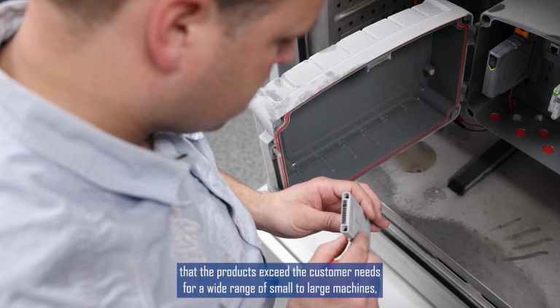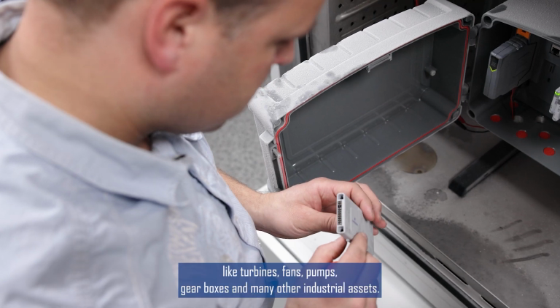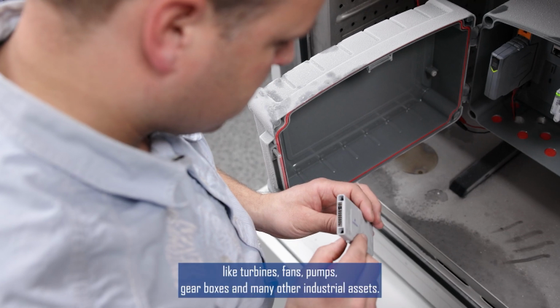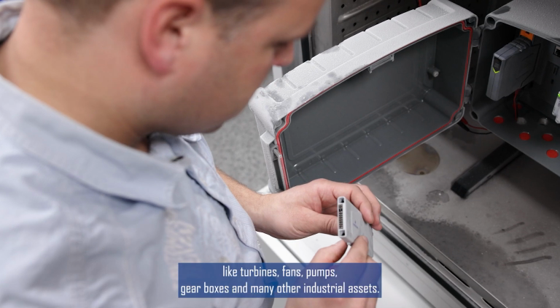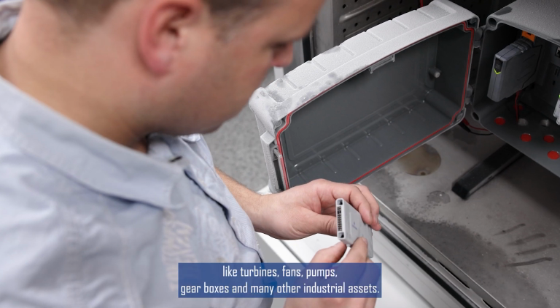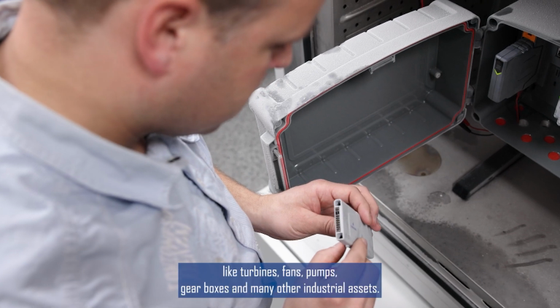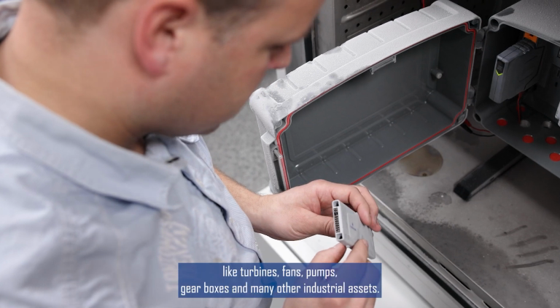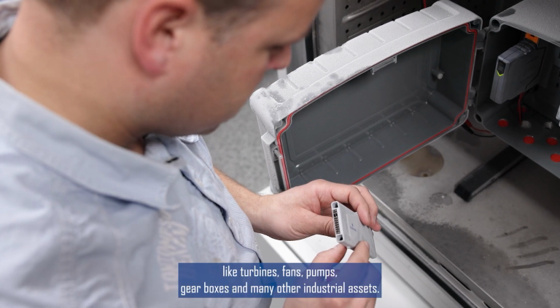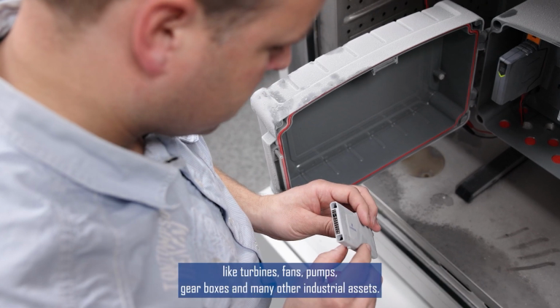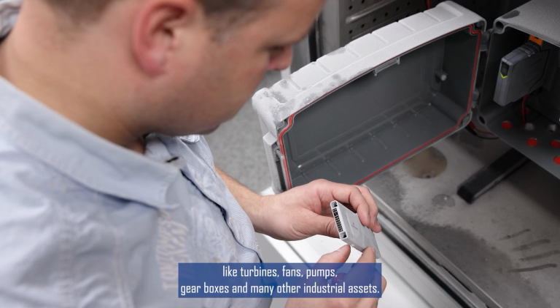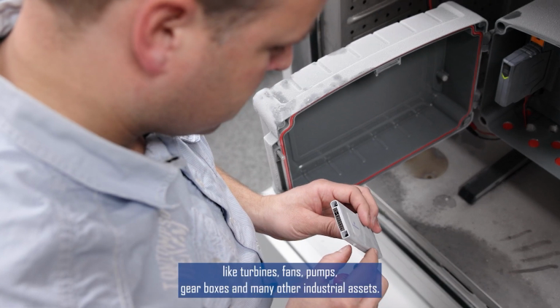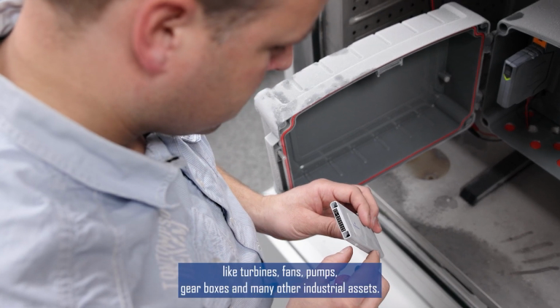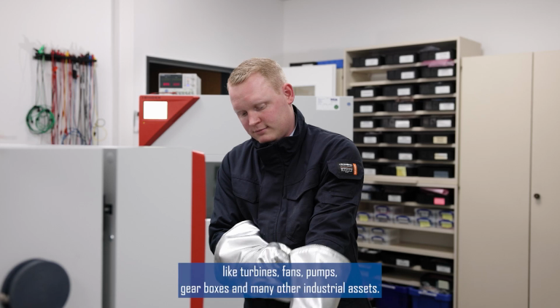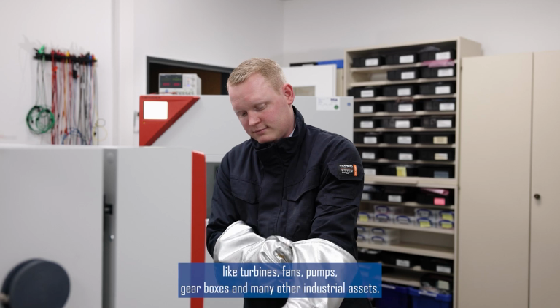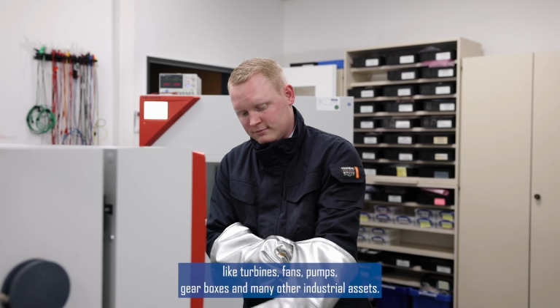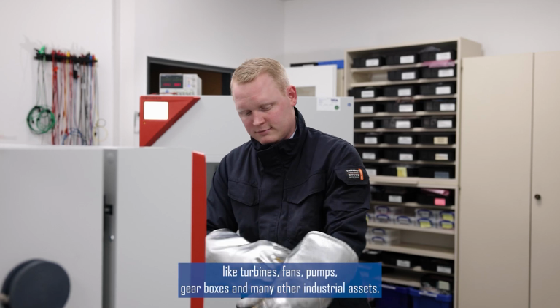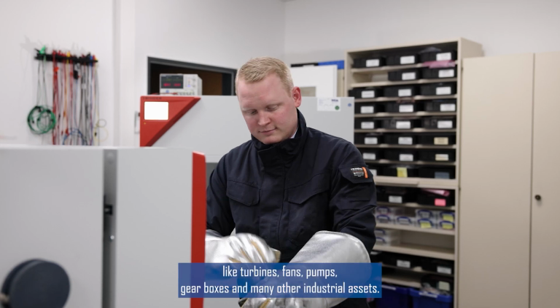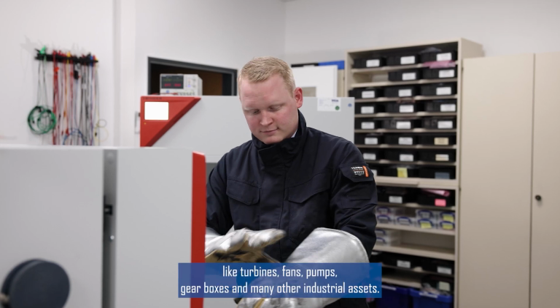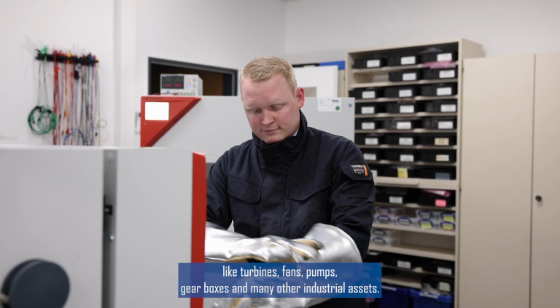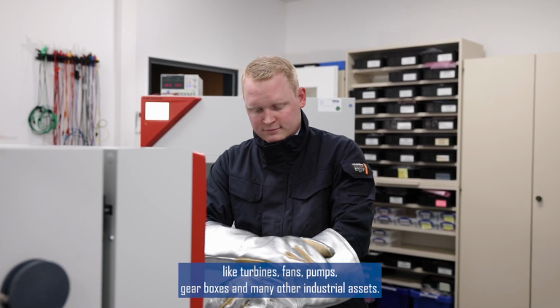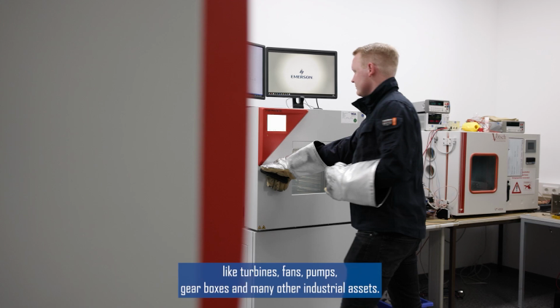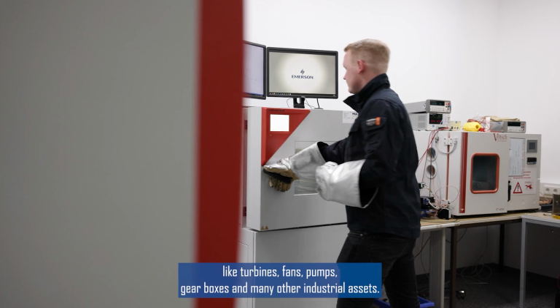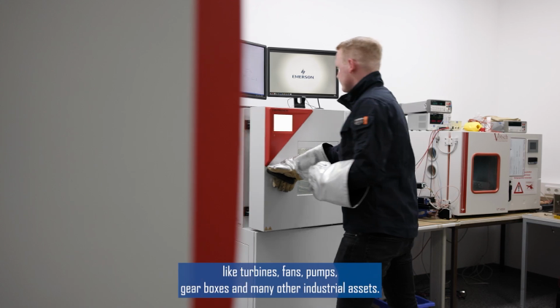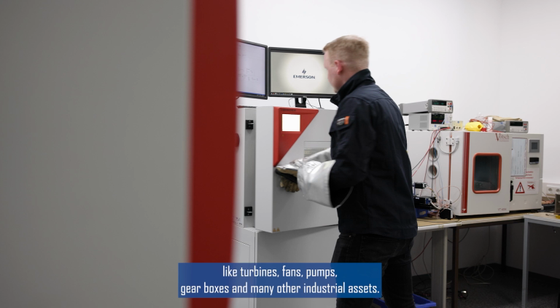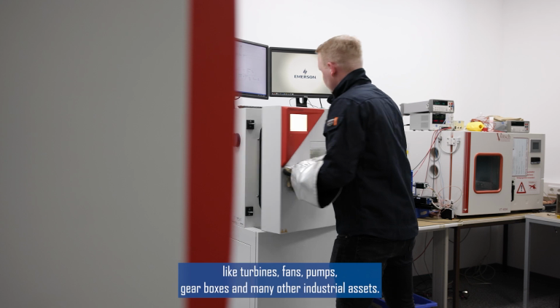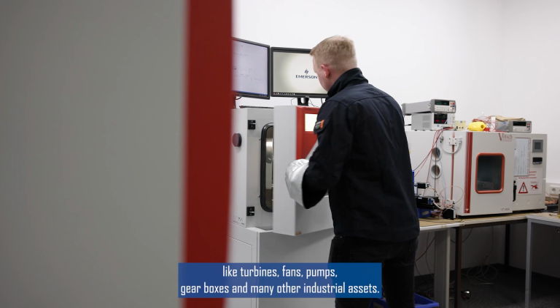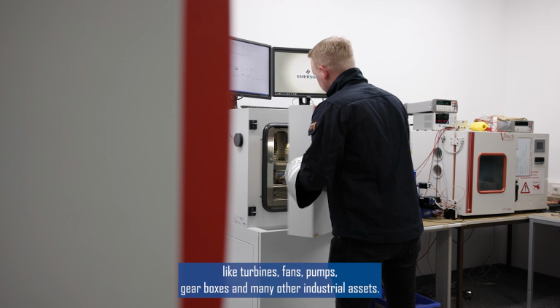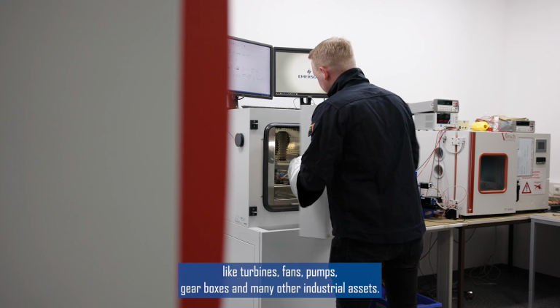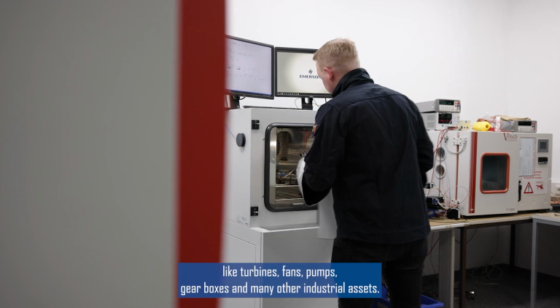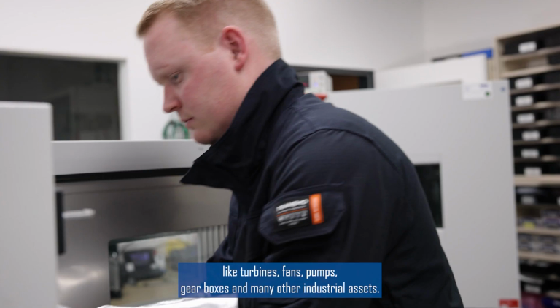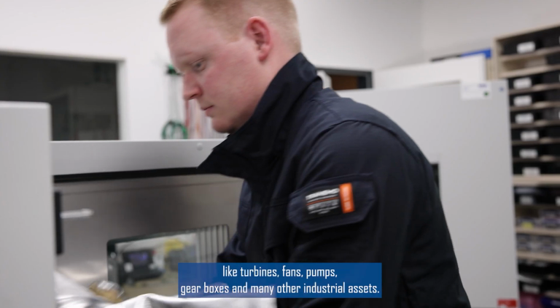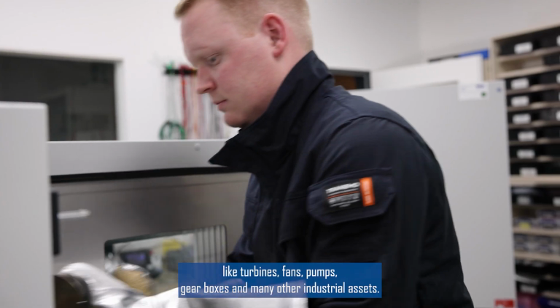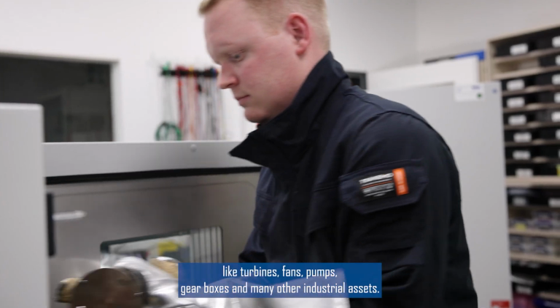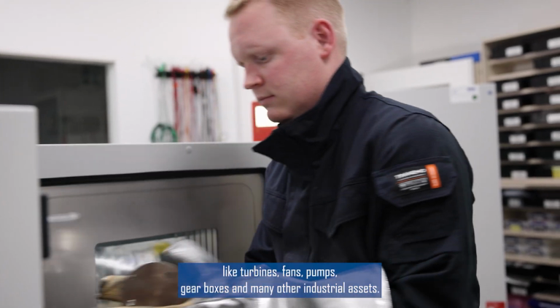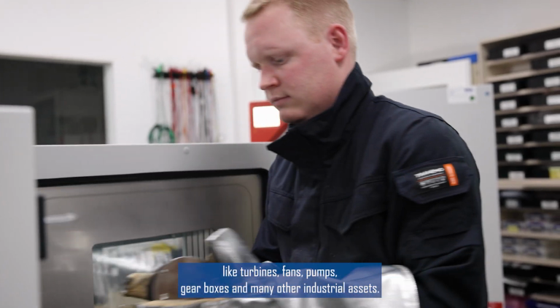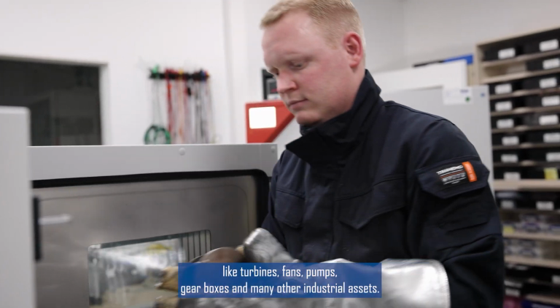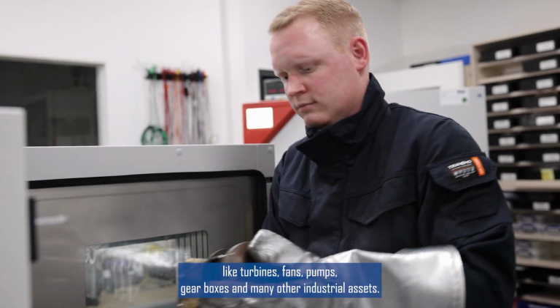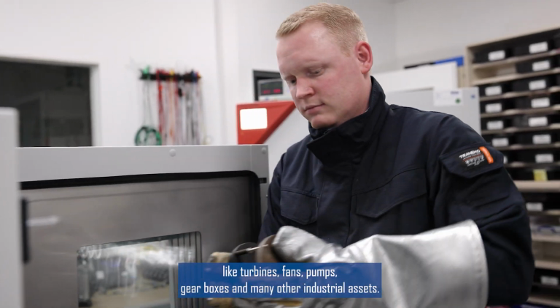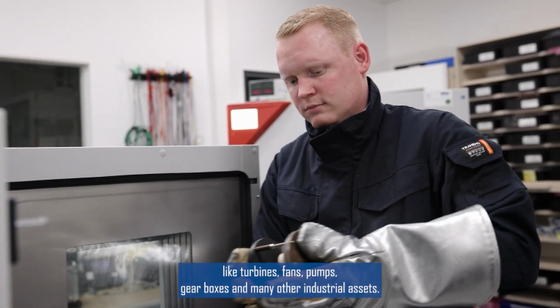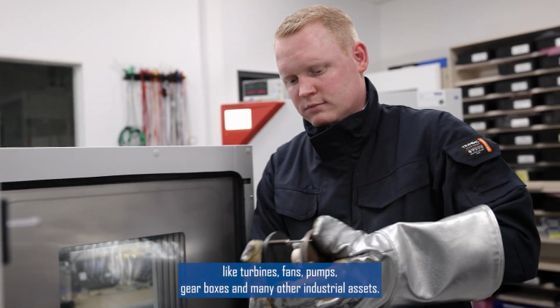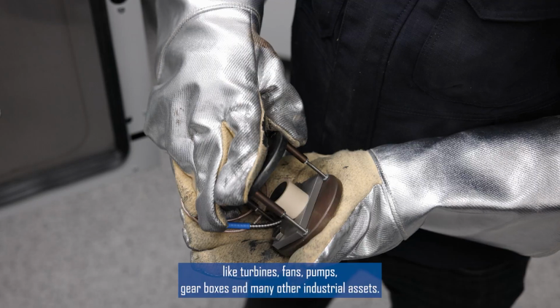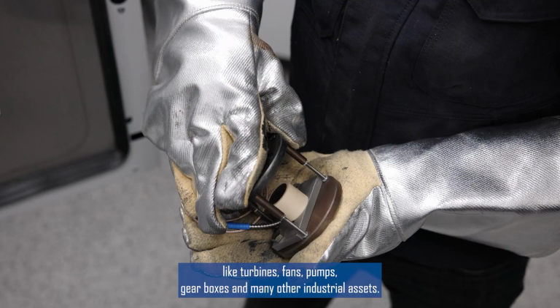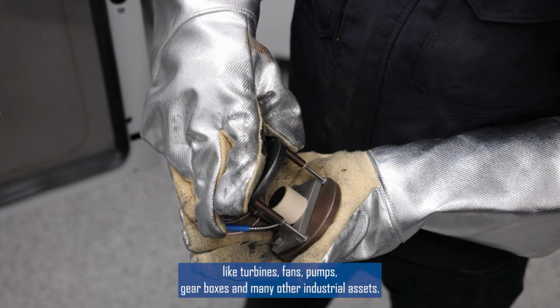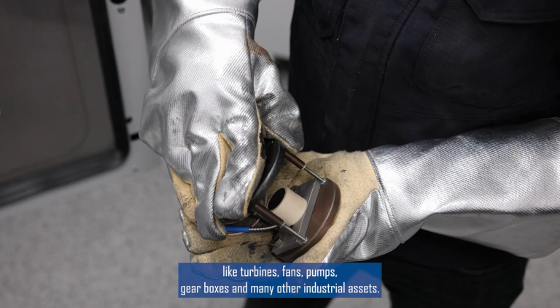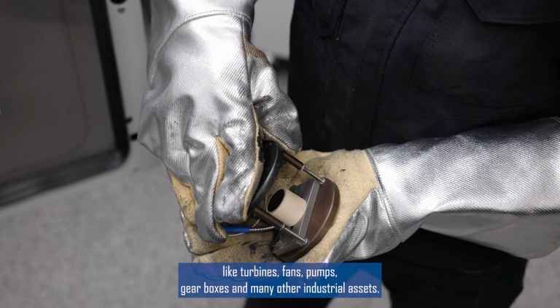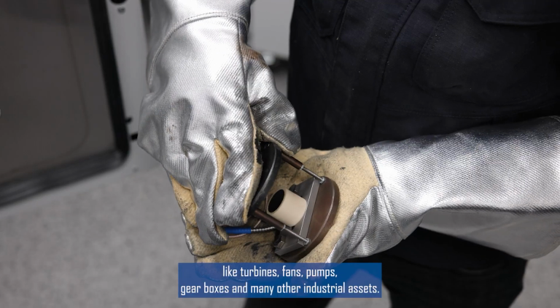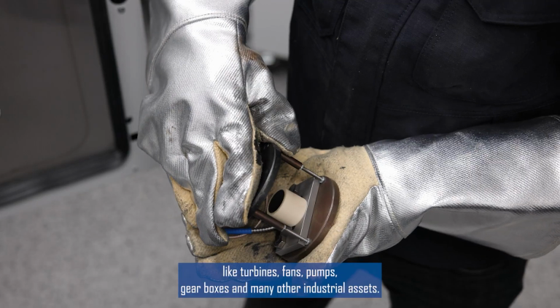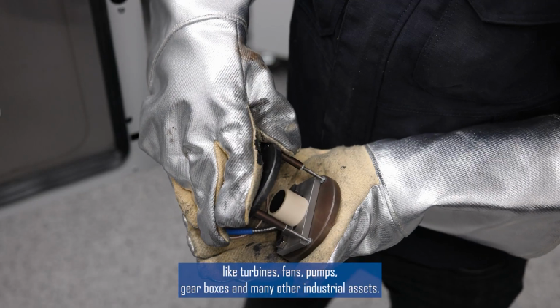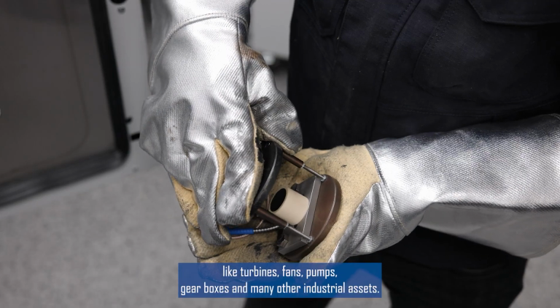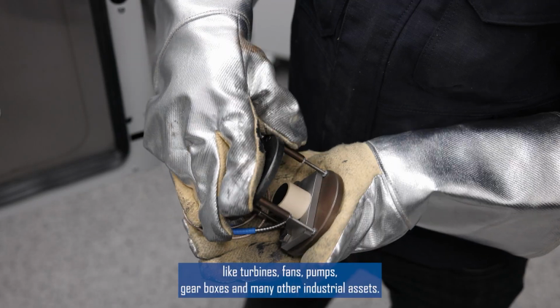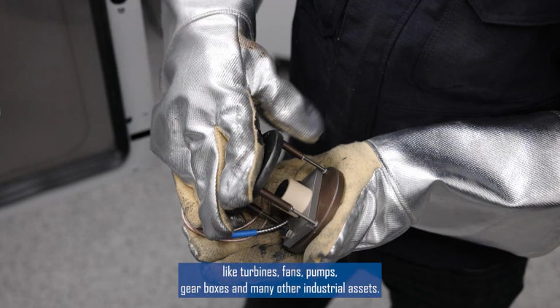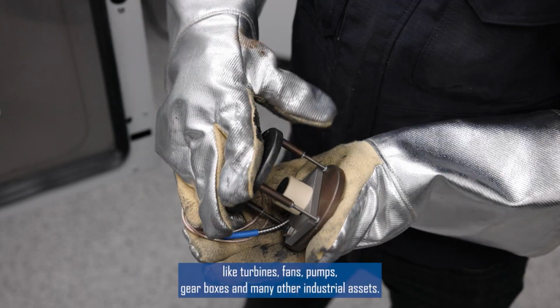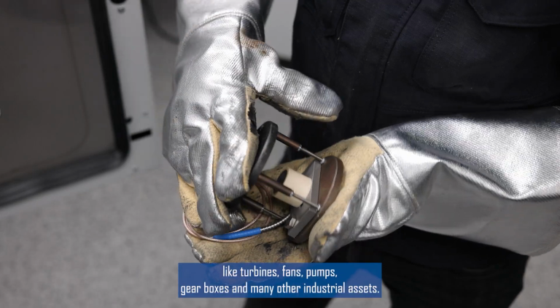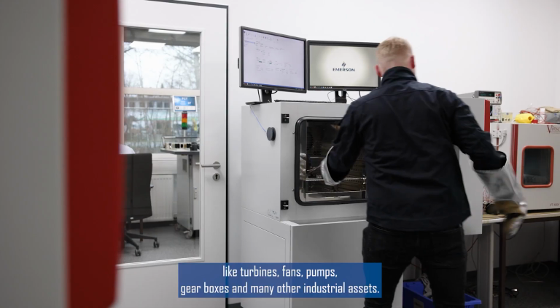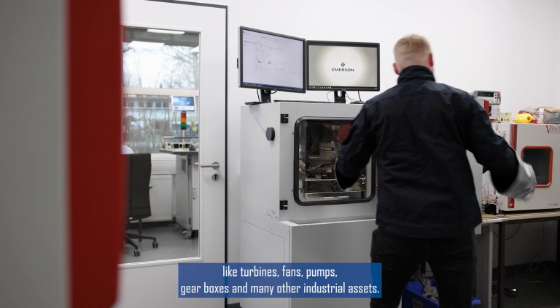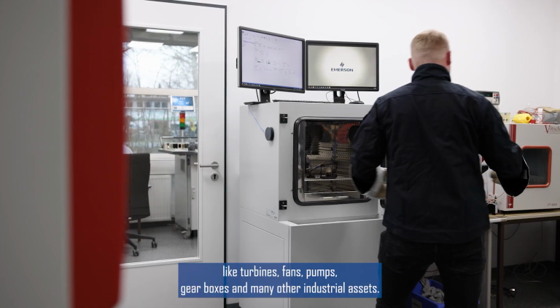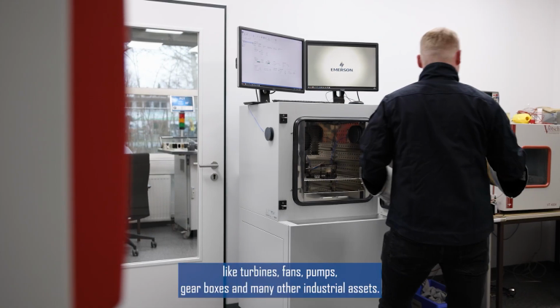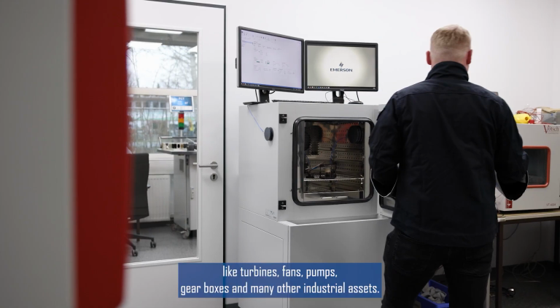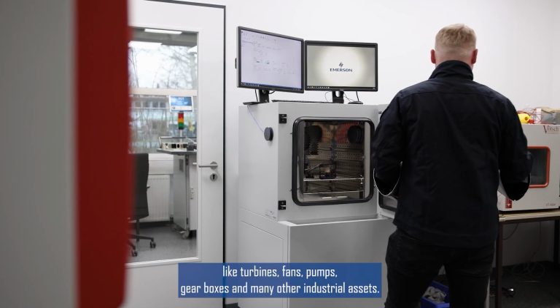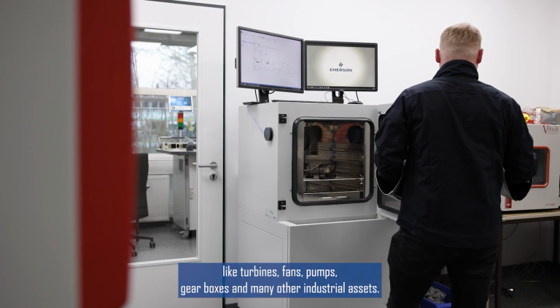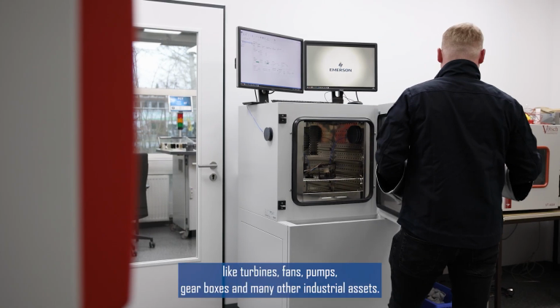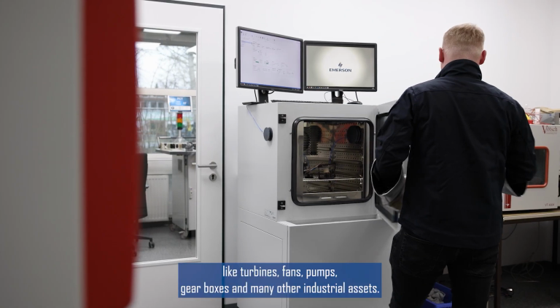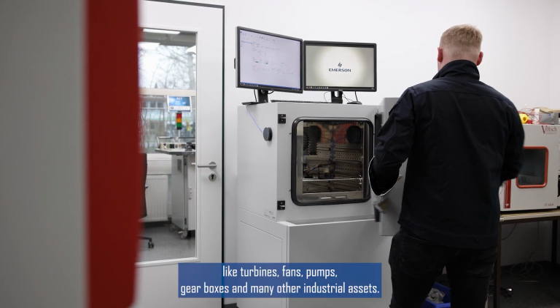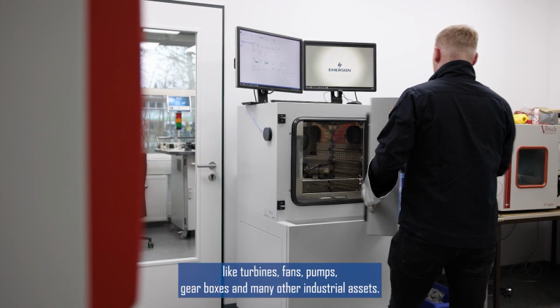These machines include turbines, fans, pumps, gearboxes, and many other industrial assets.